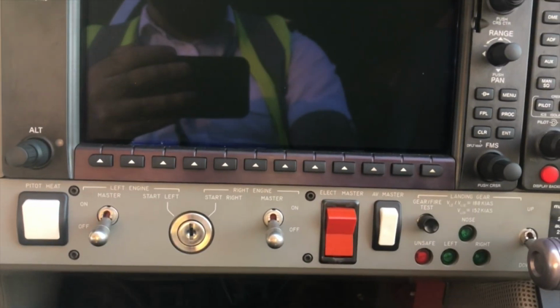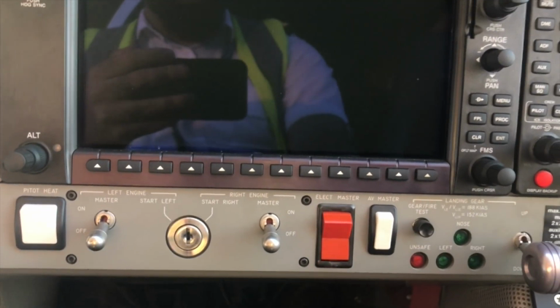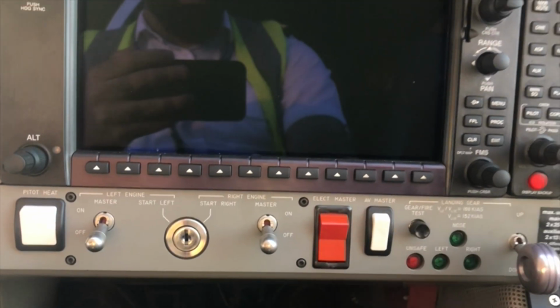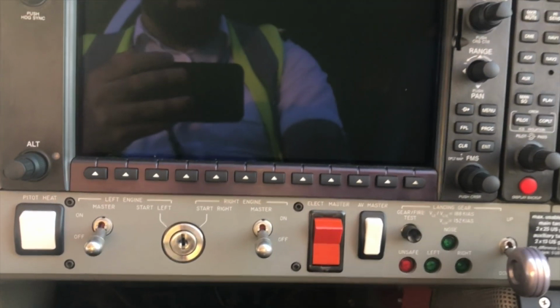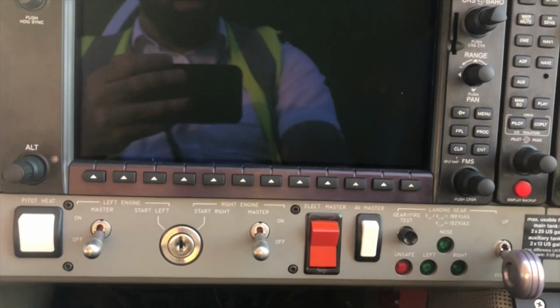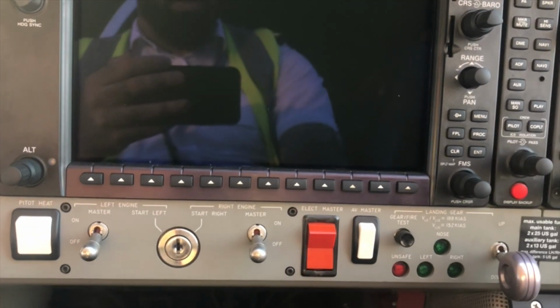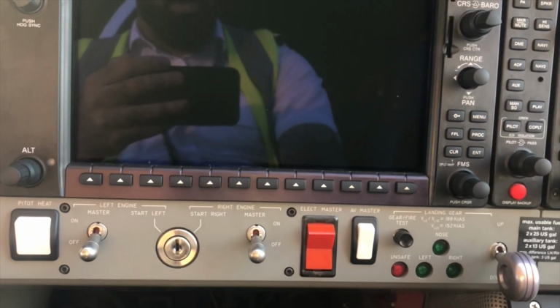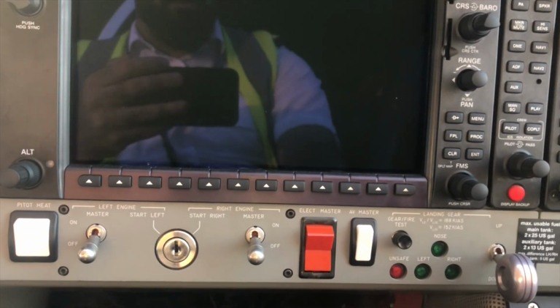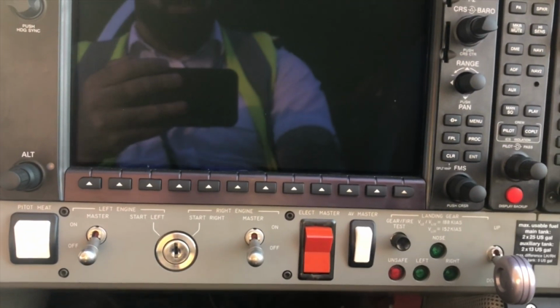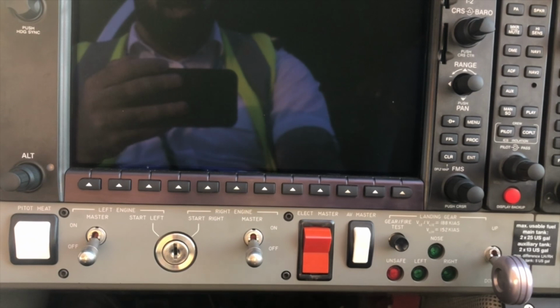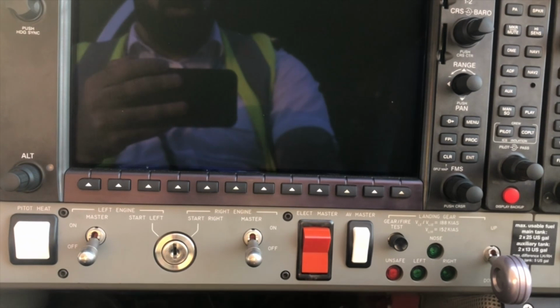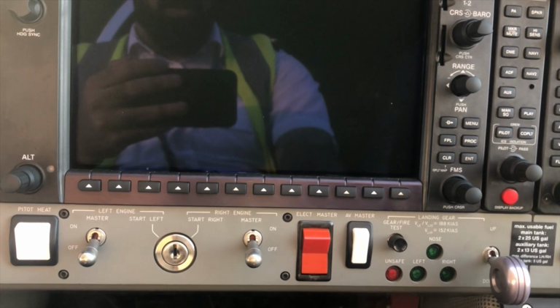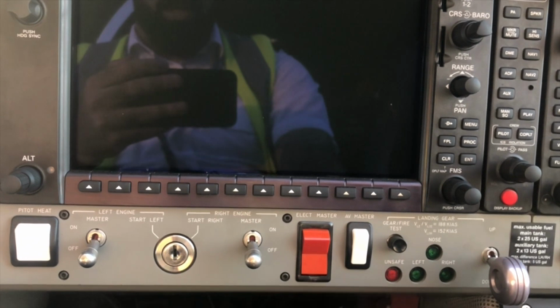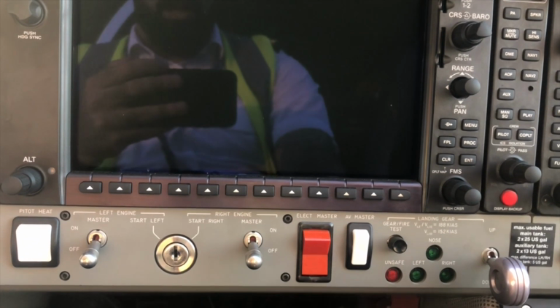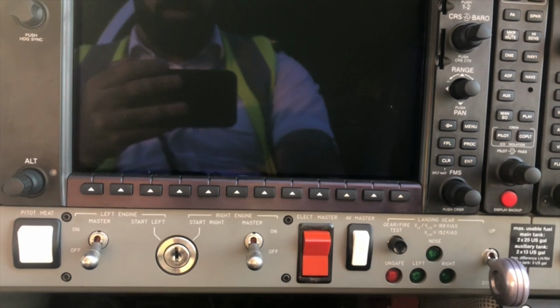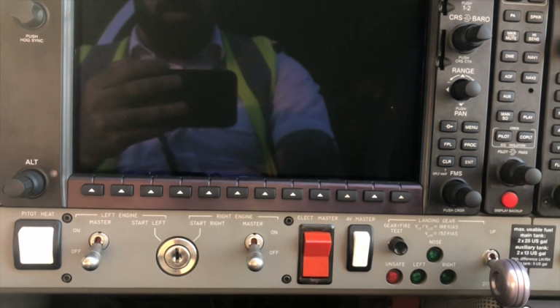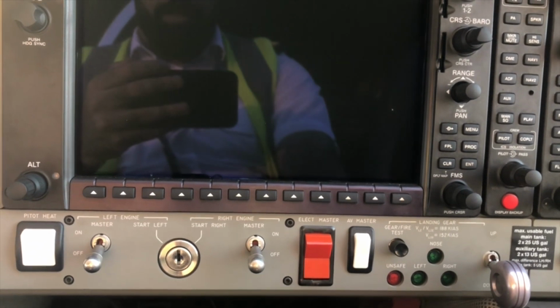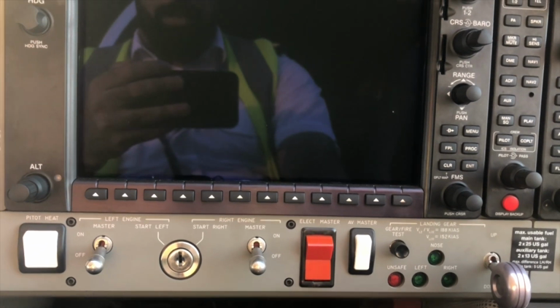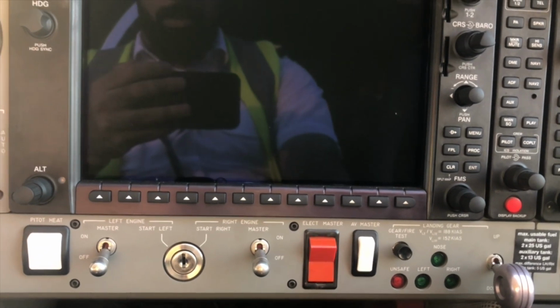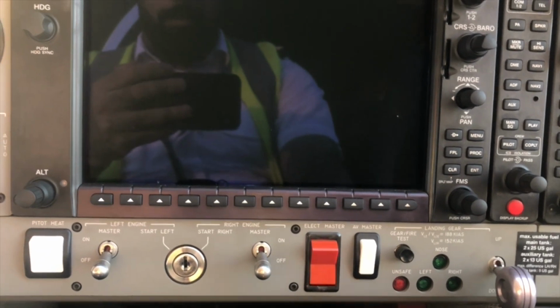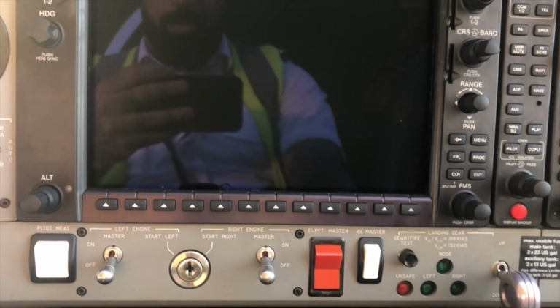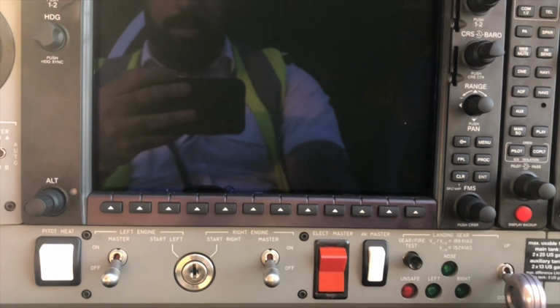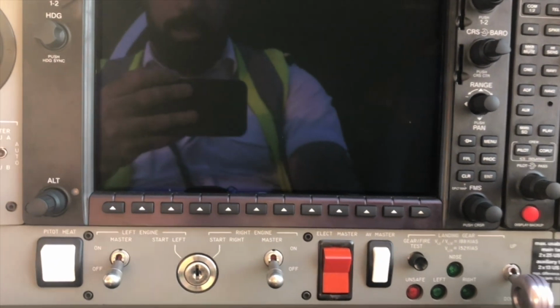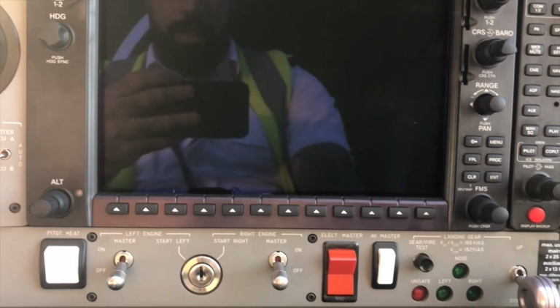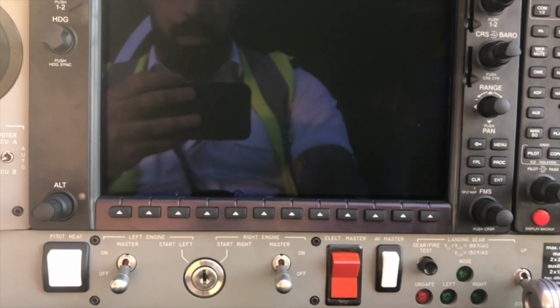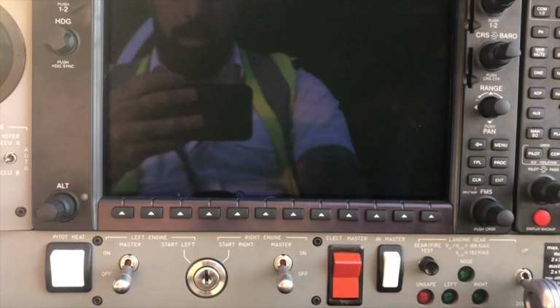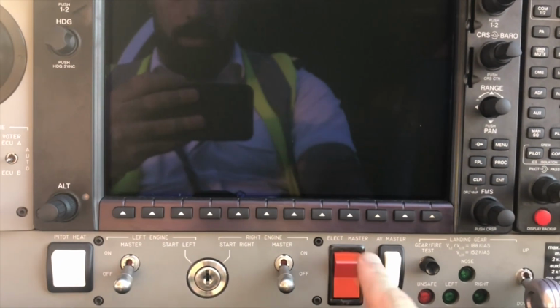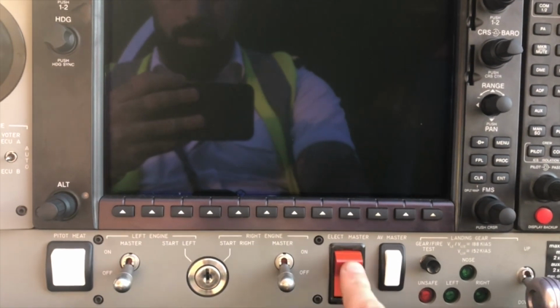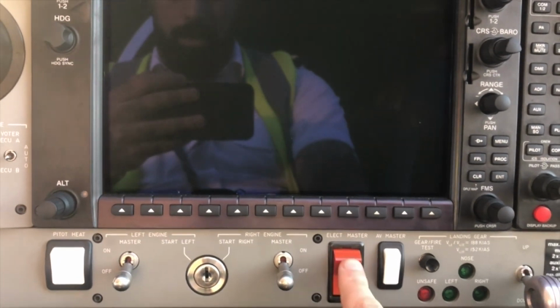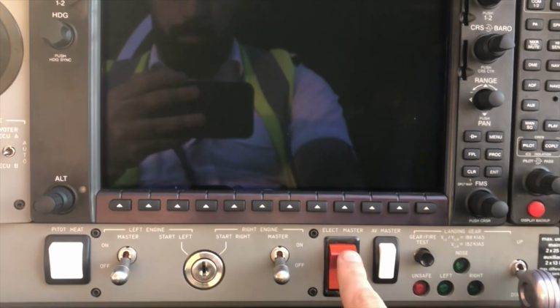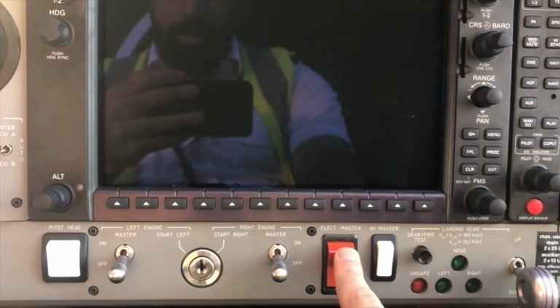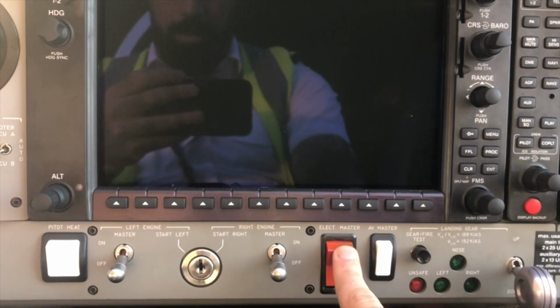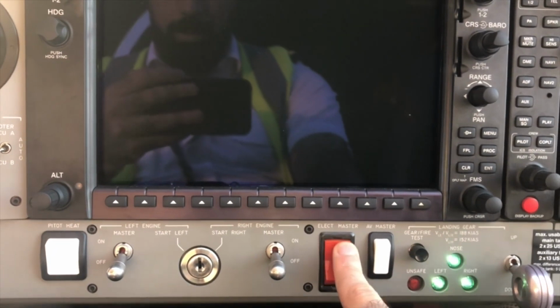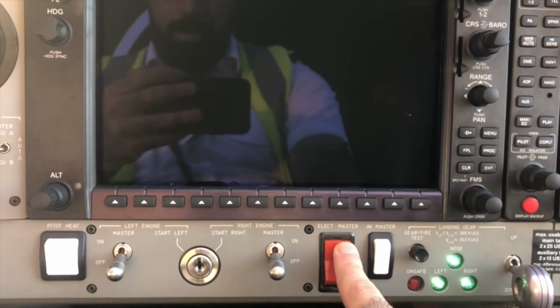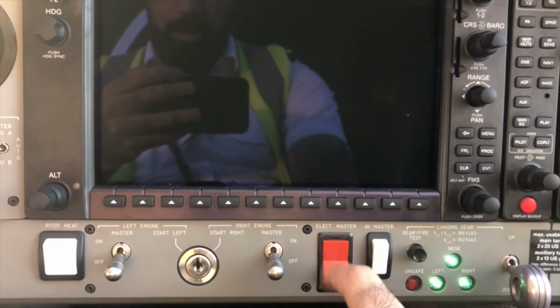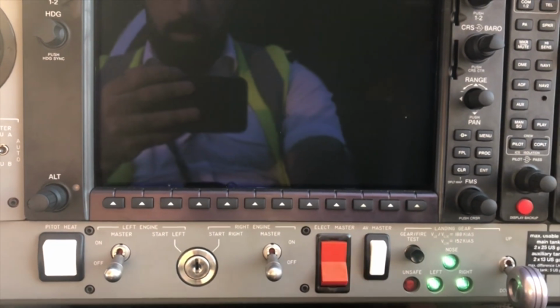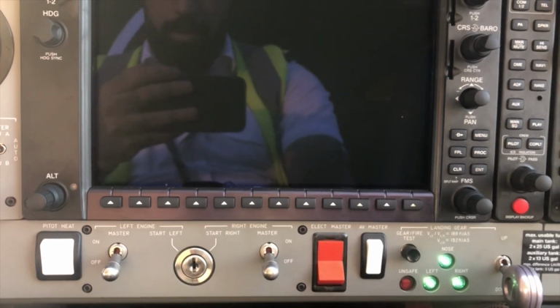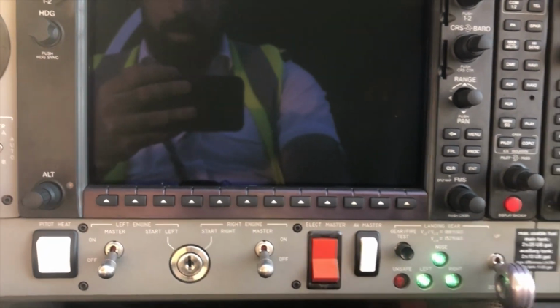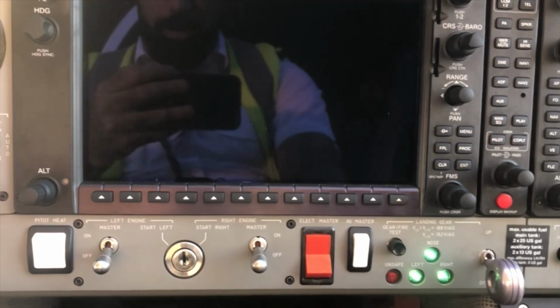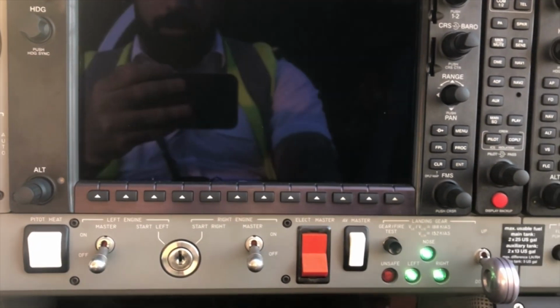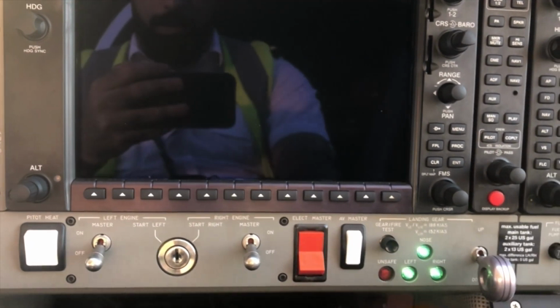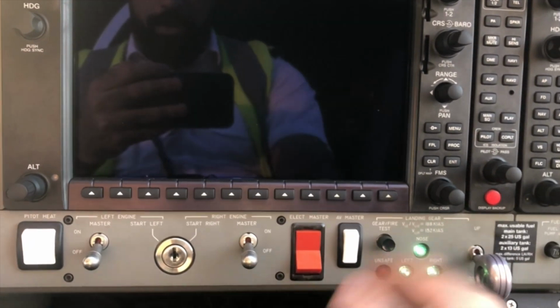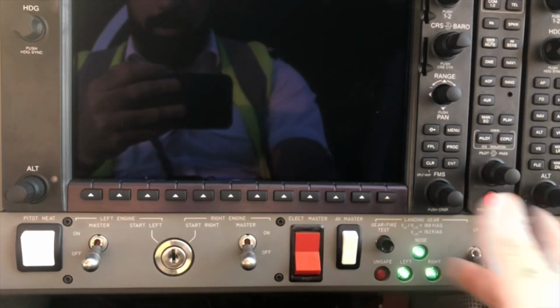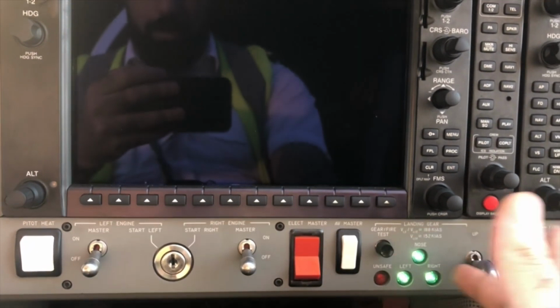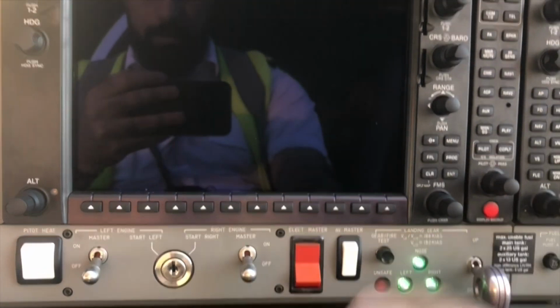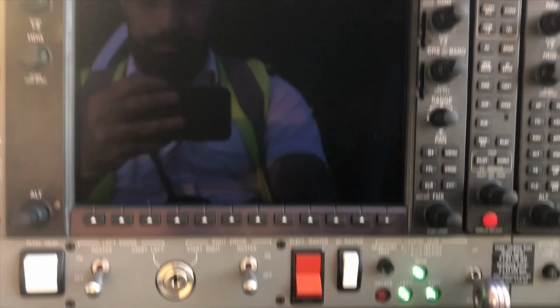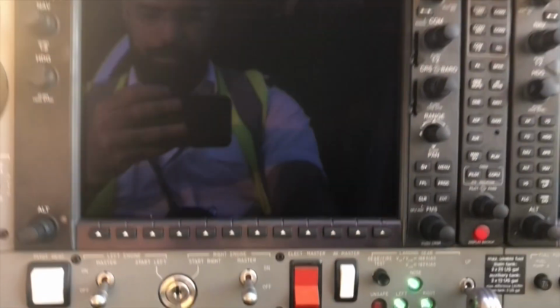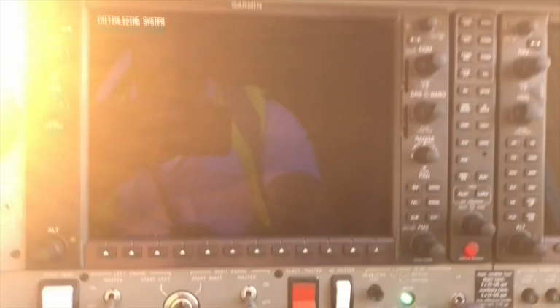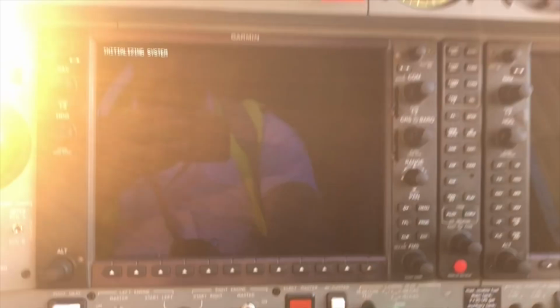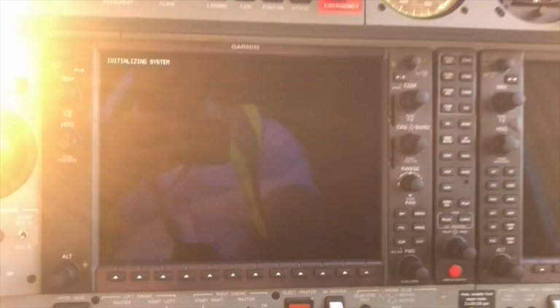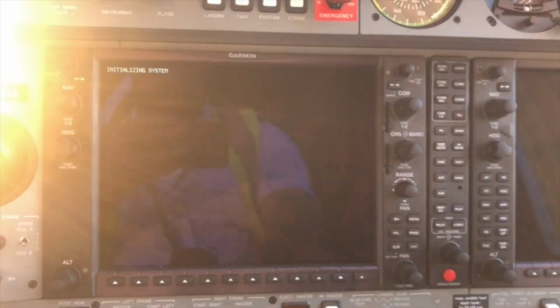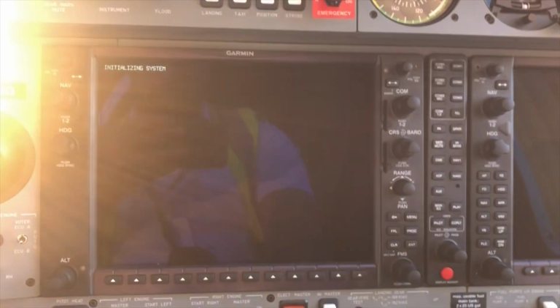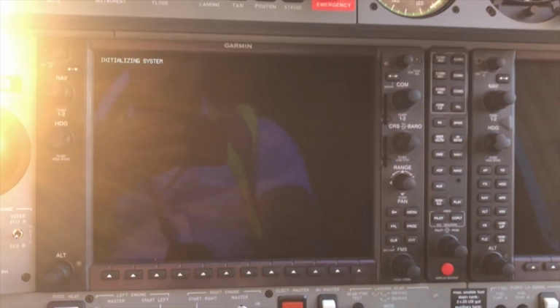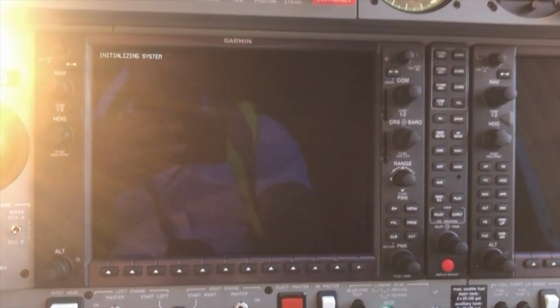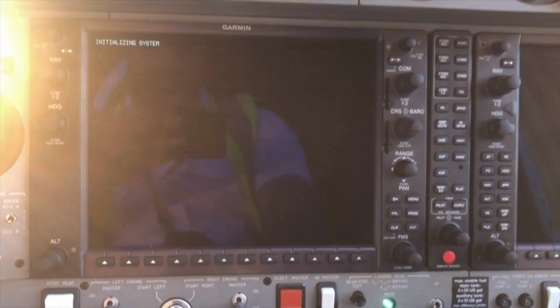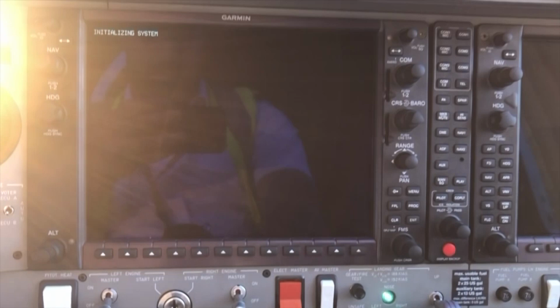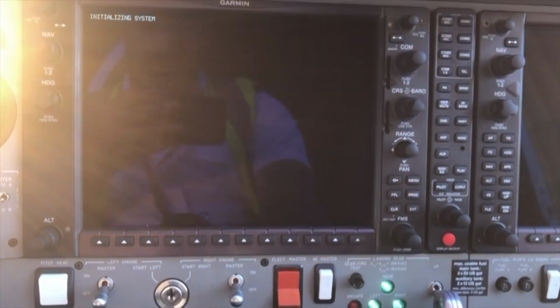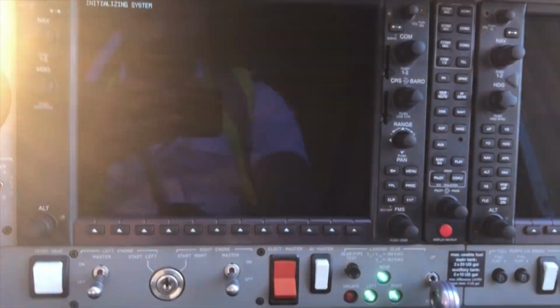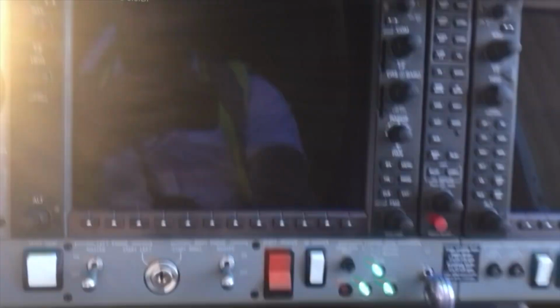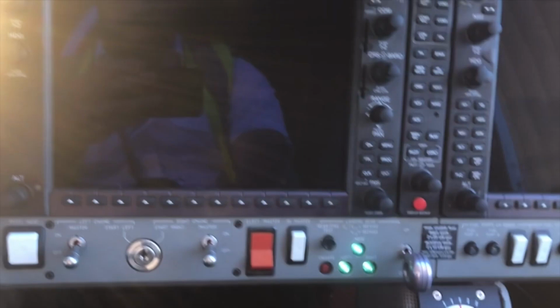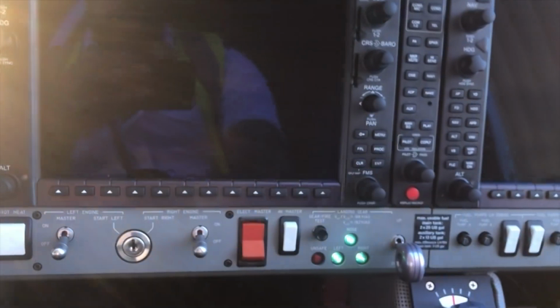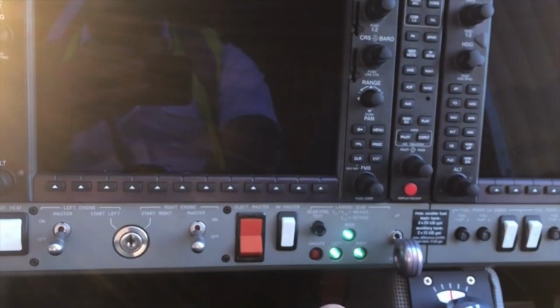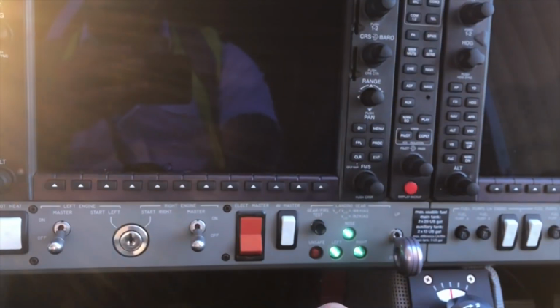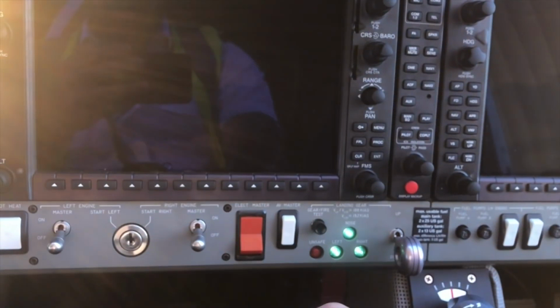Next, the avionics master and electric master. To switch on the DF42 electrical system, you don't need a key — you just press the electric master and it's on.